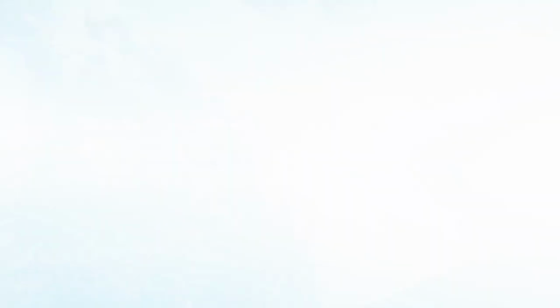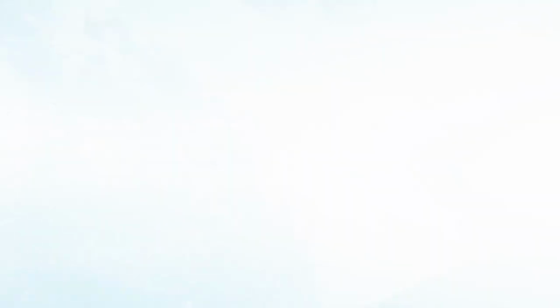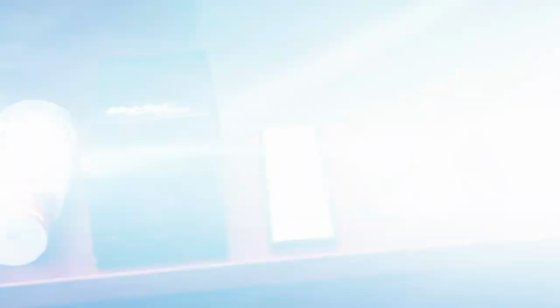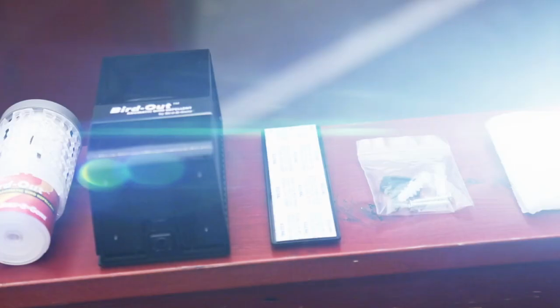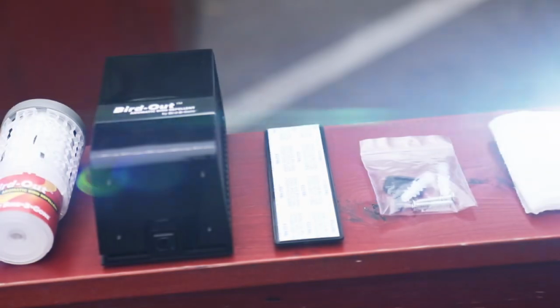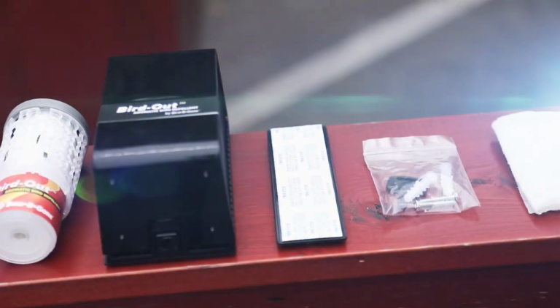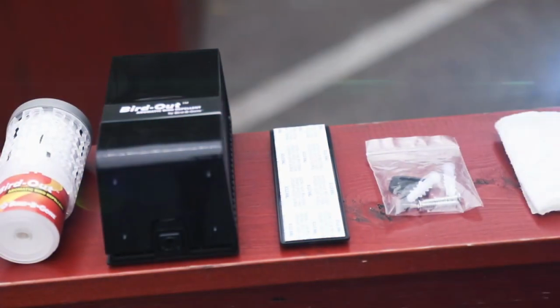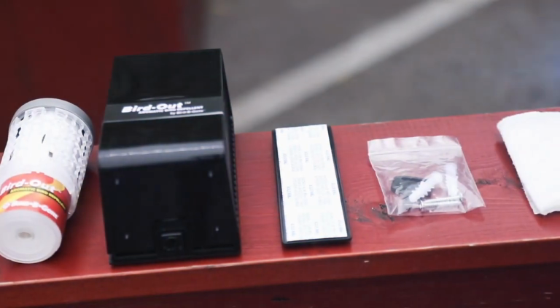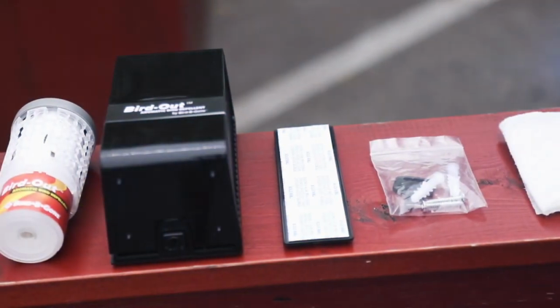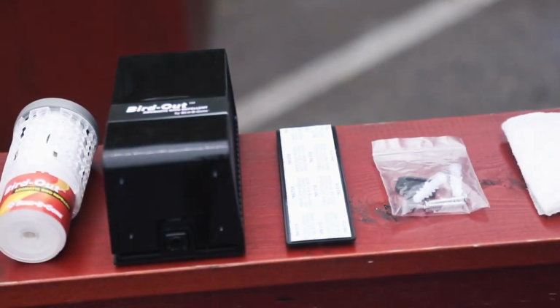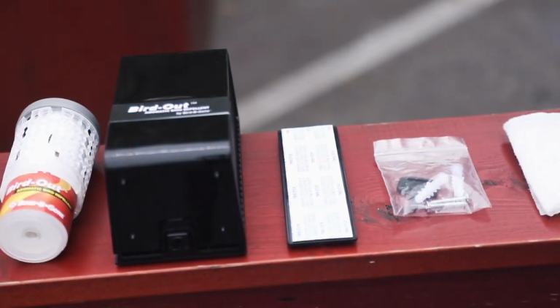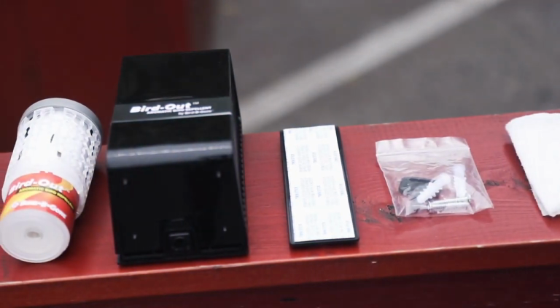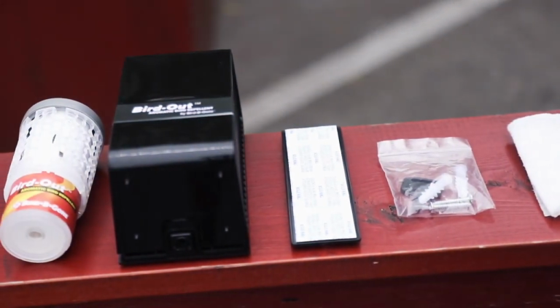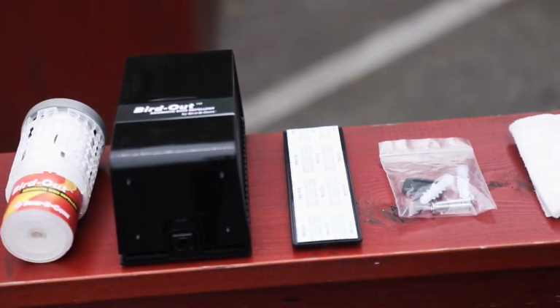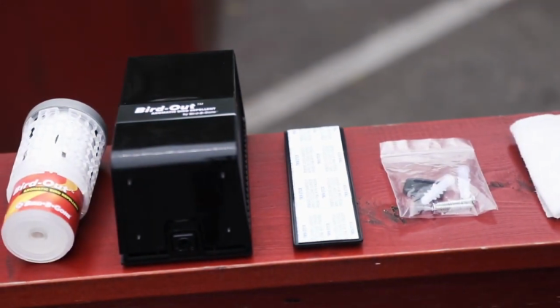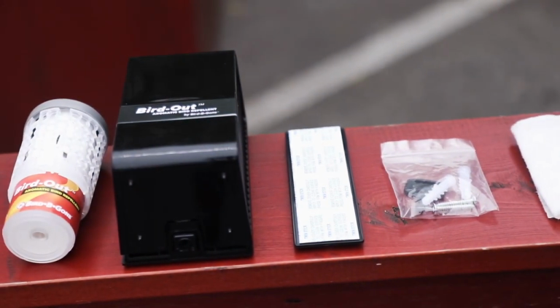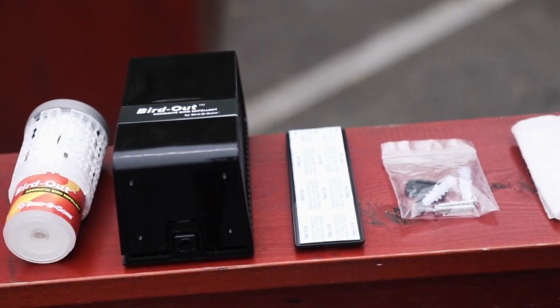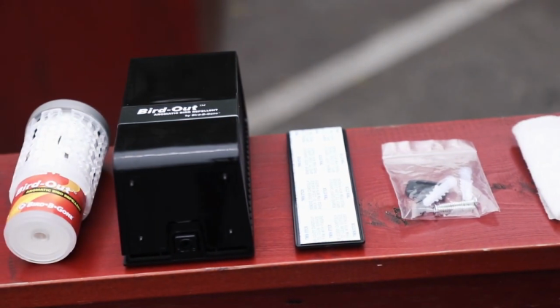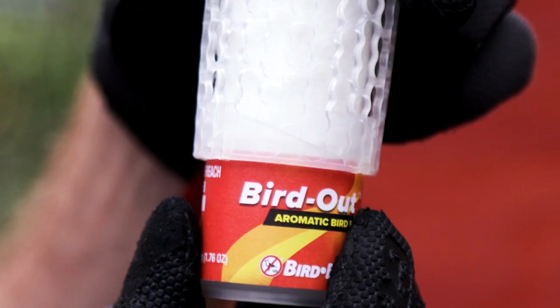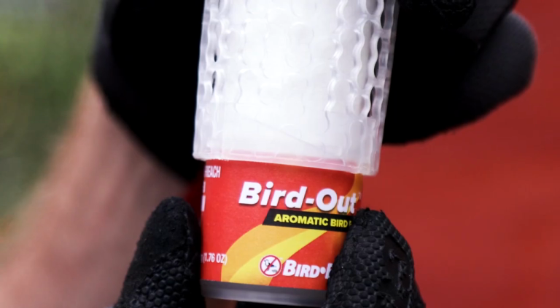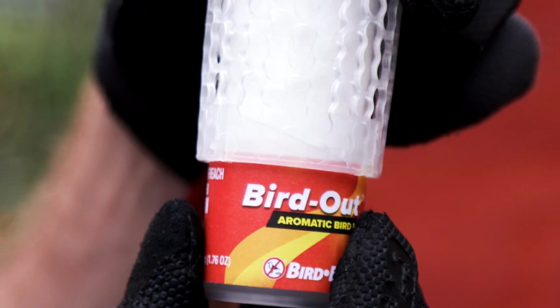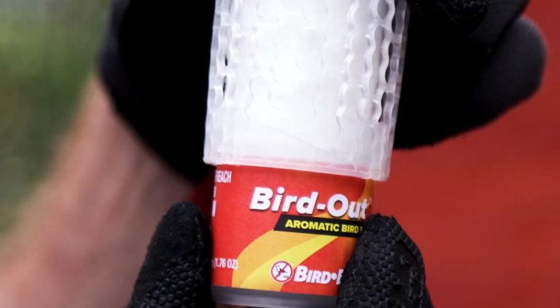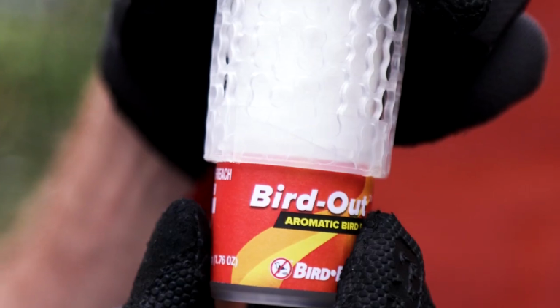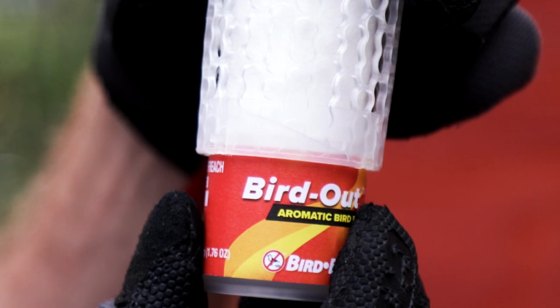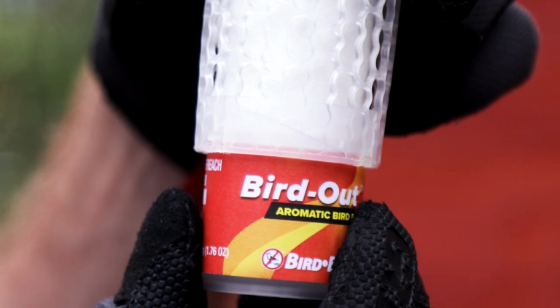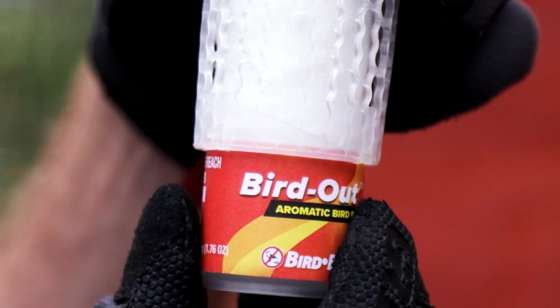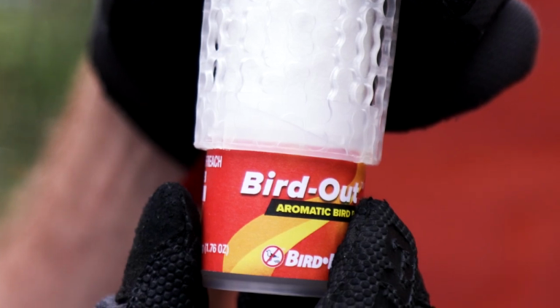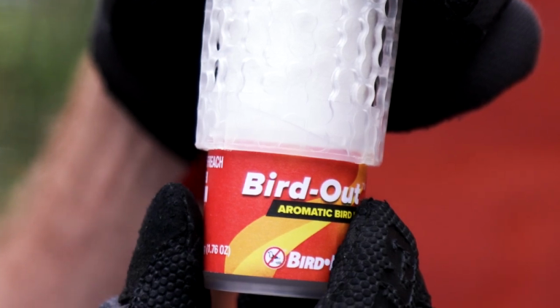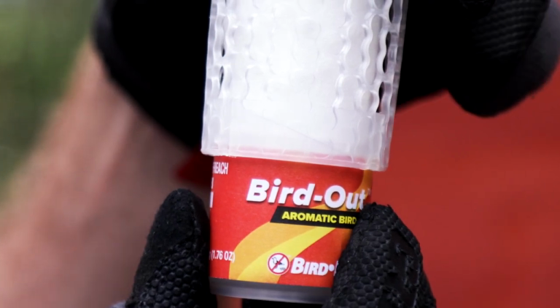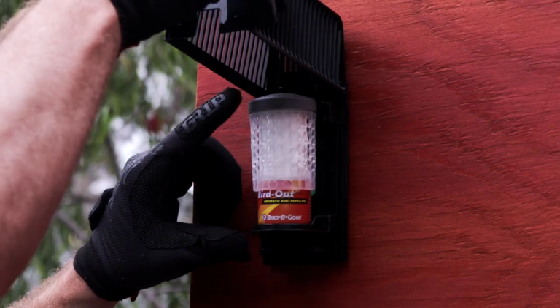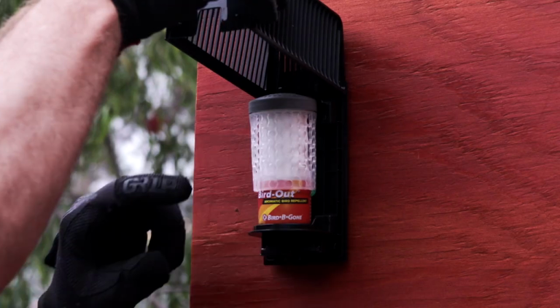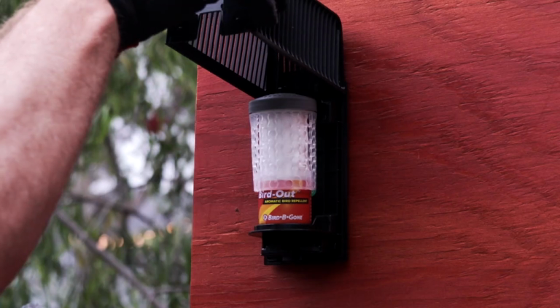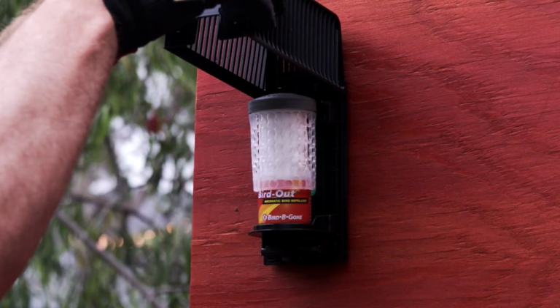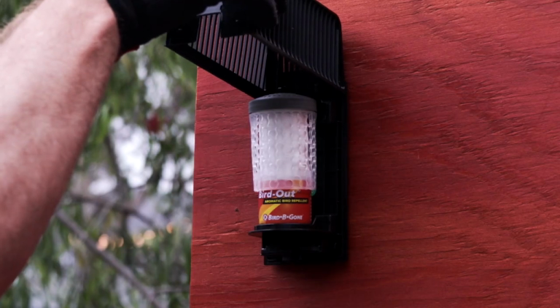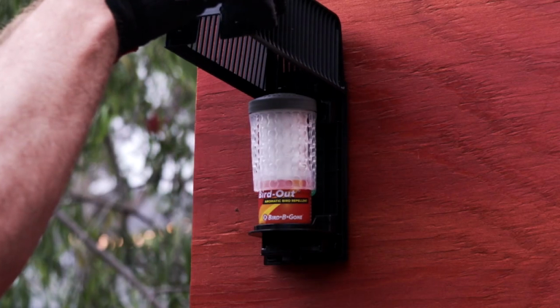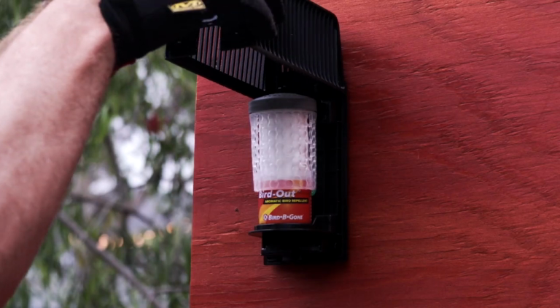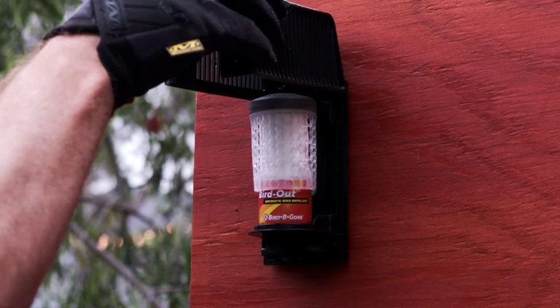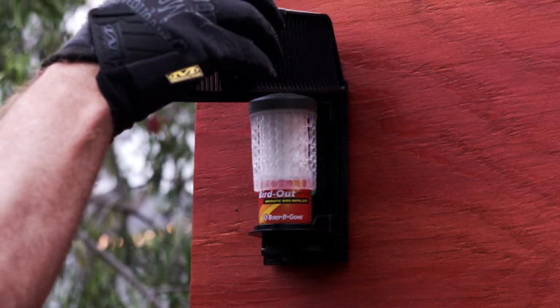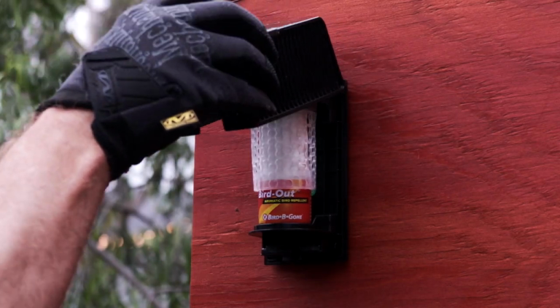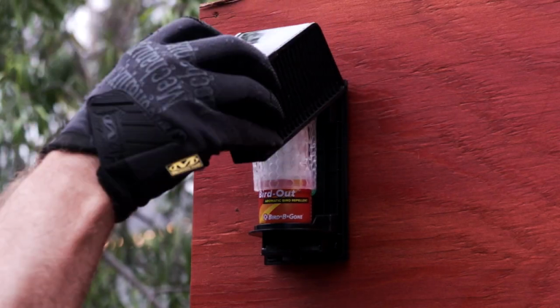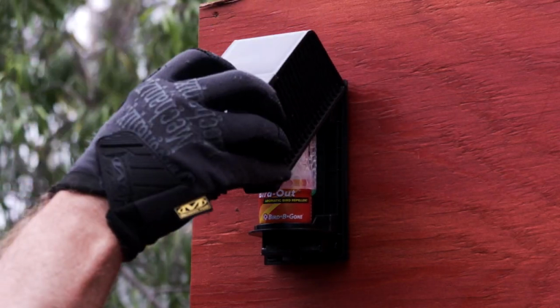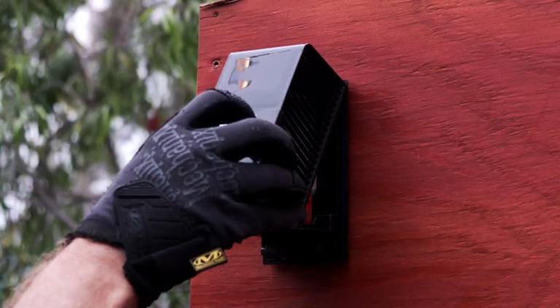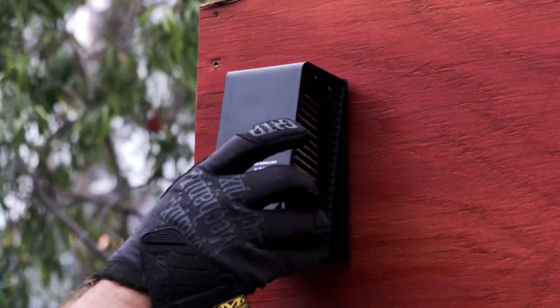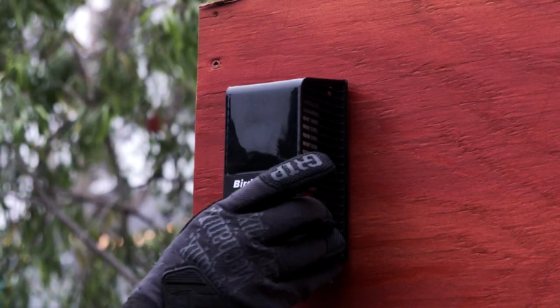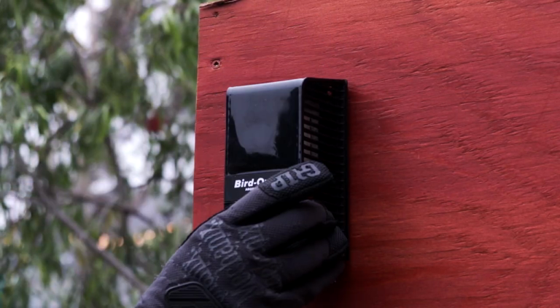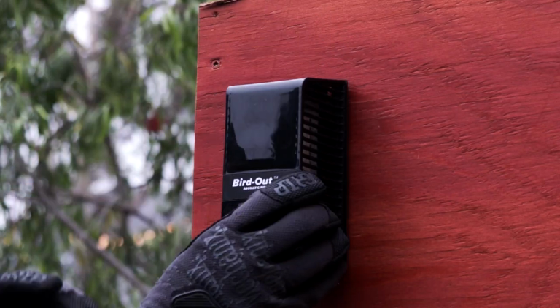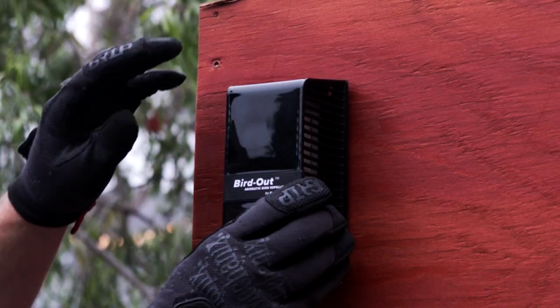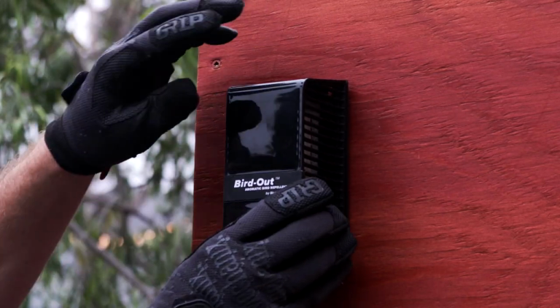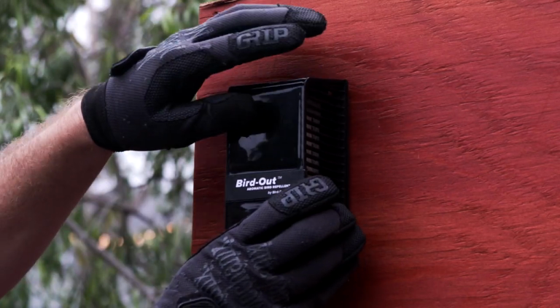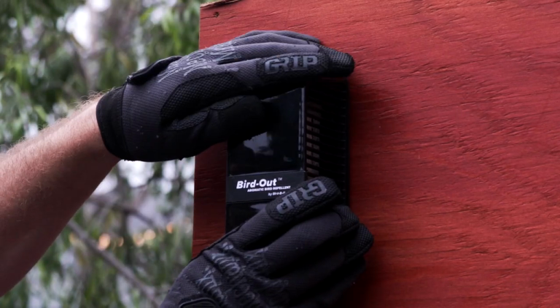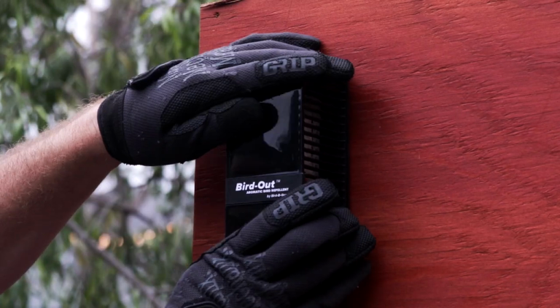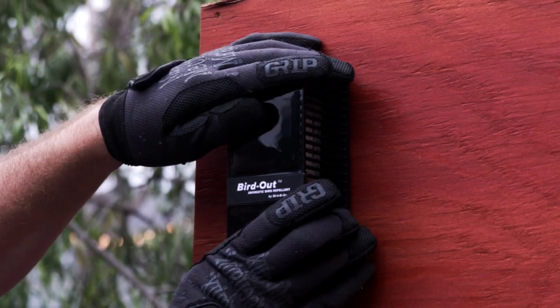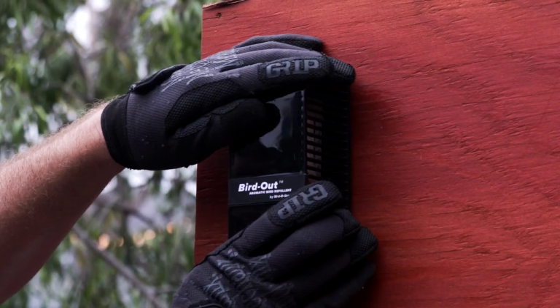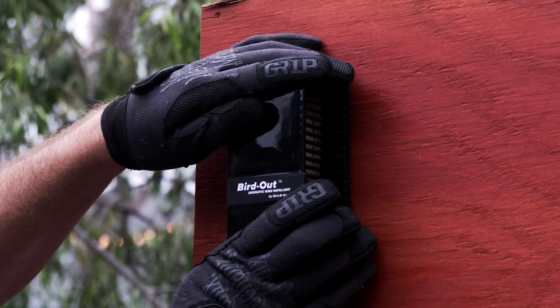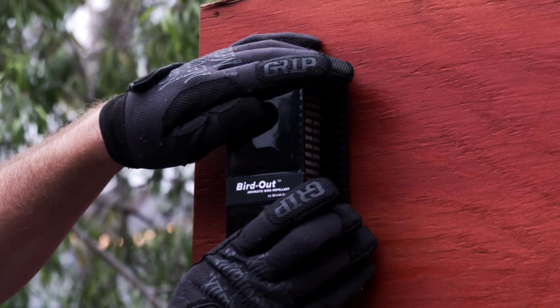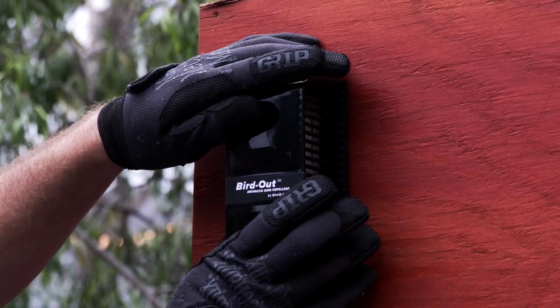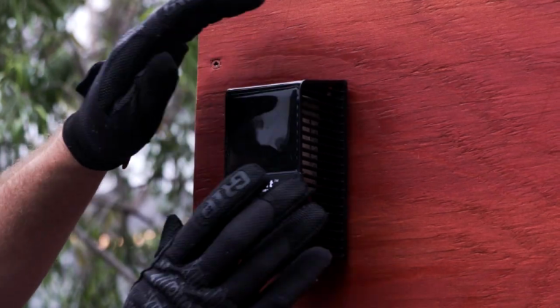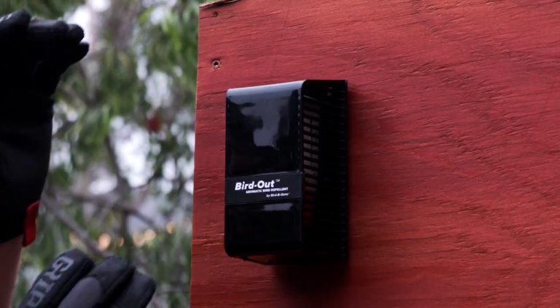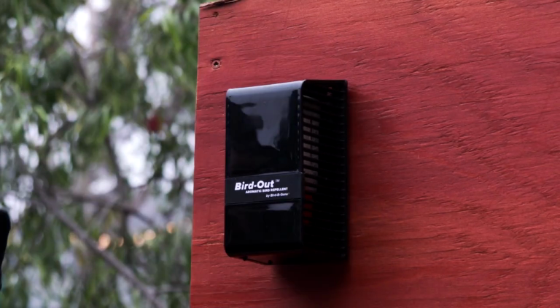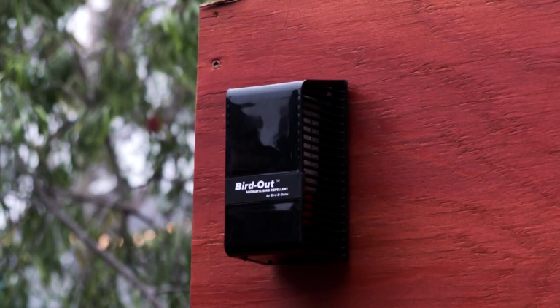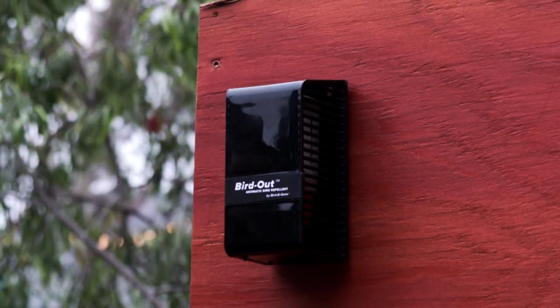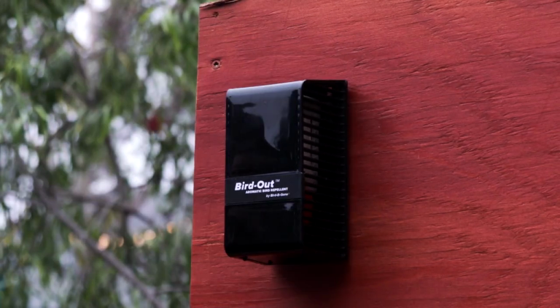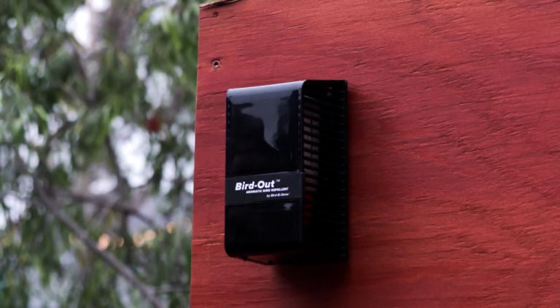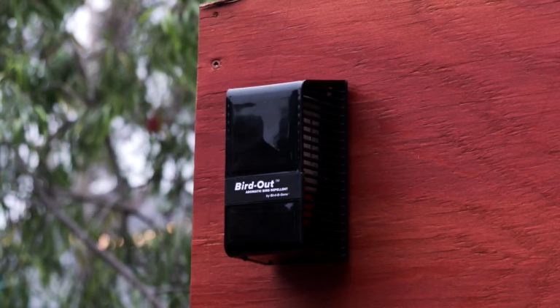Bird Out is ready to use out of the box. For maximum efficiency, we recommend replacing the cartridge every 60 days.